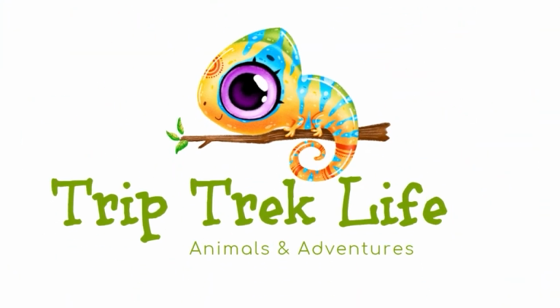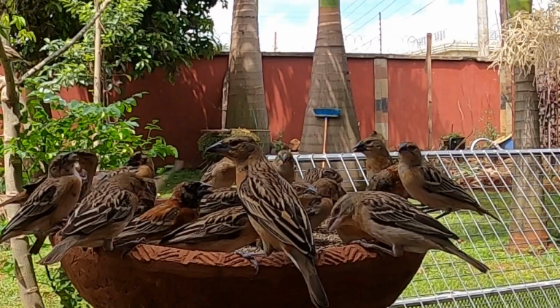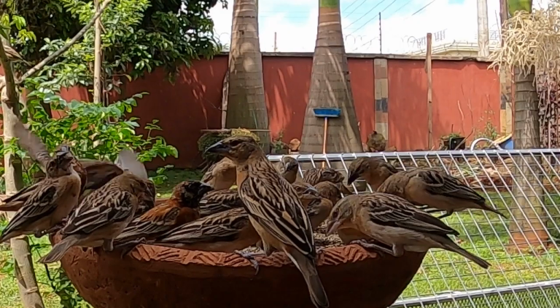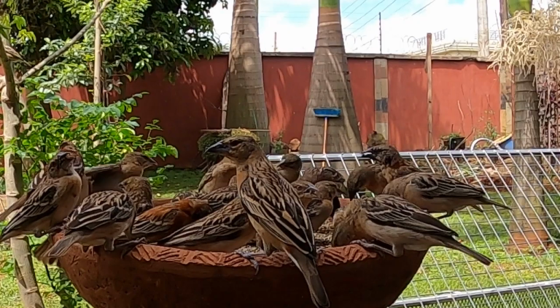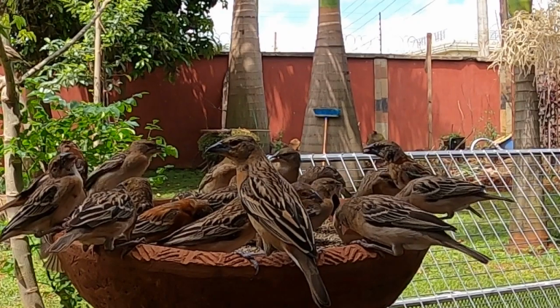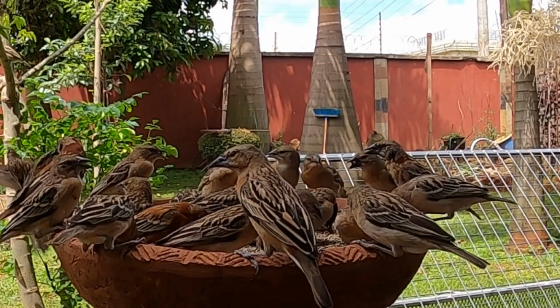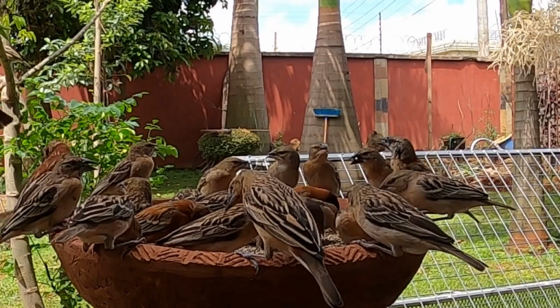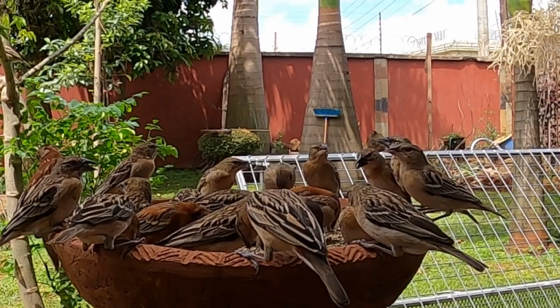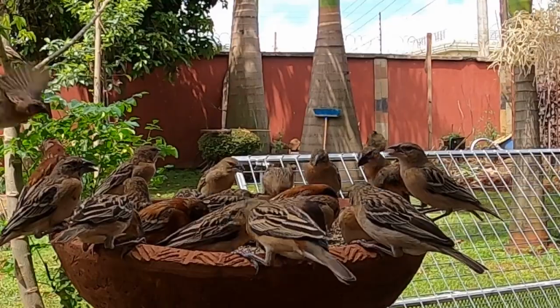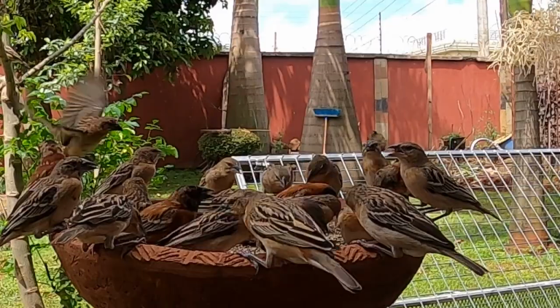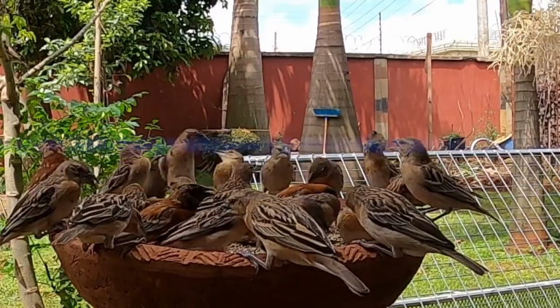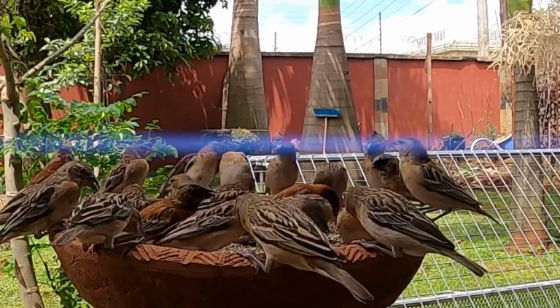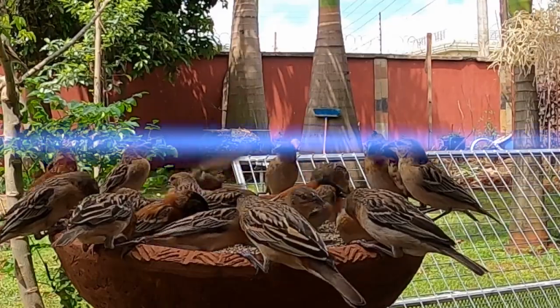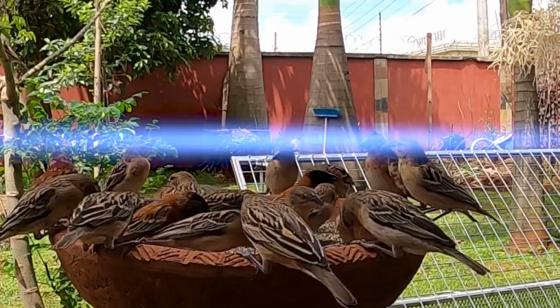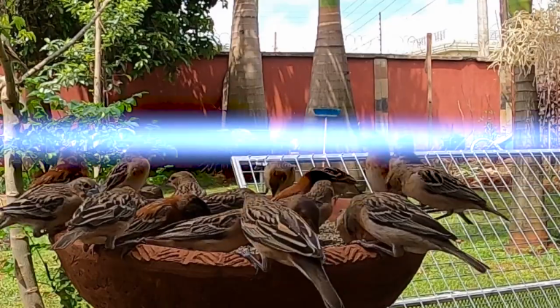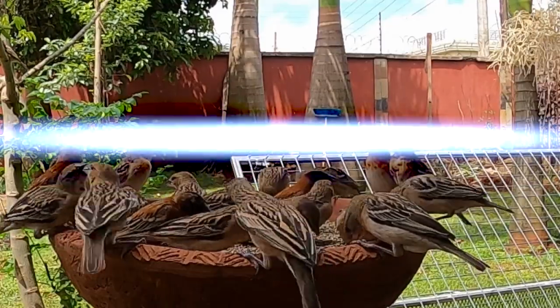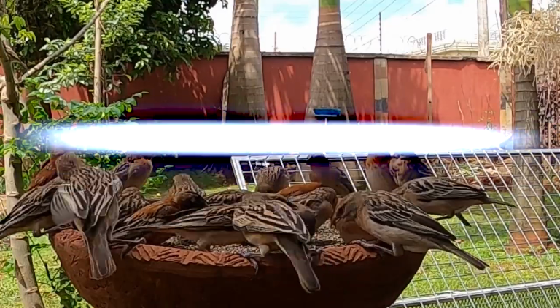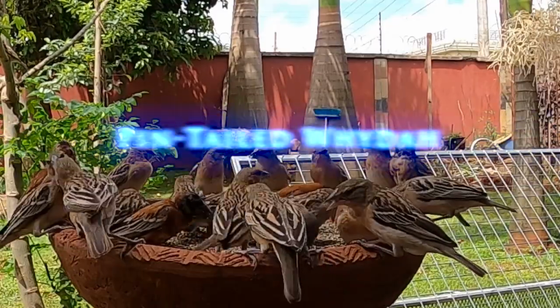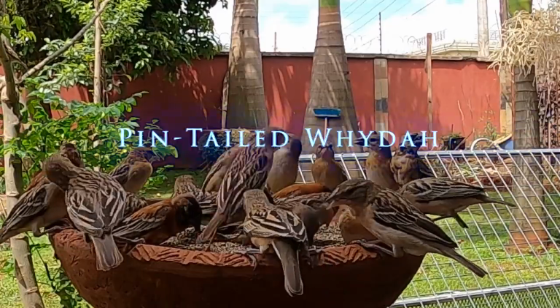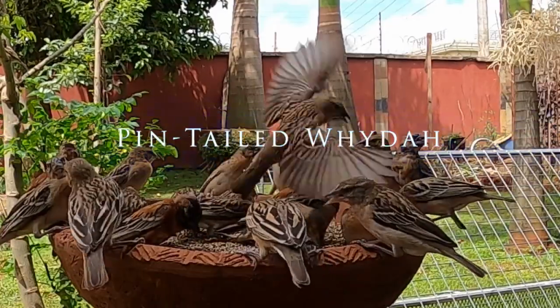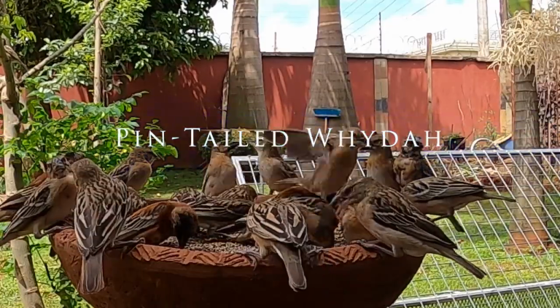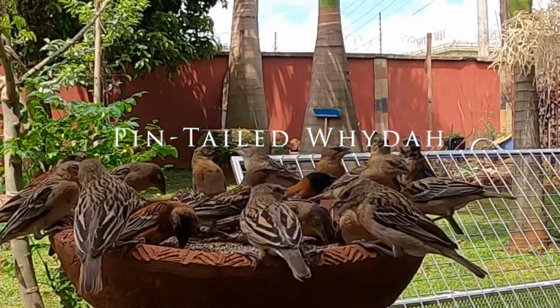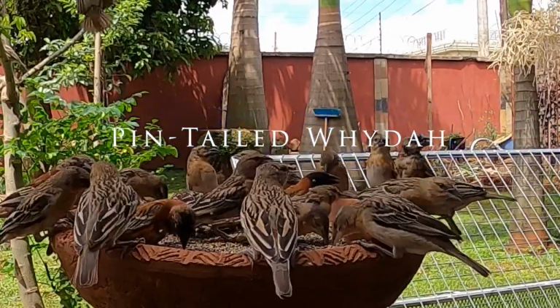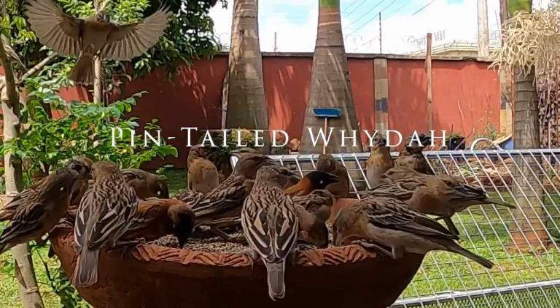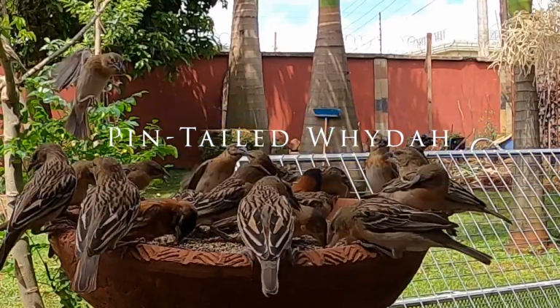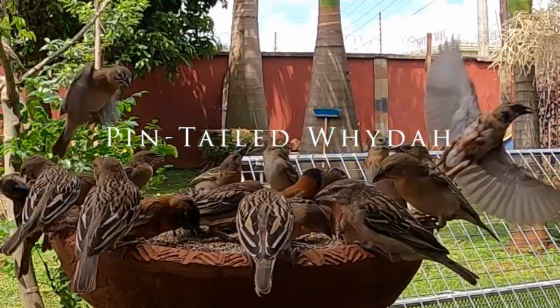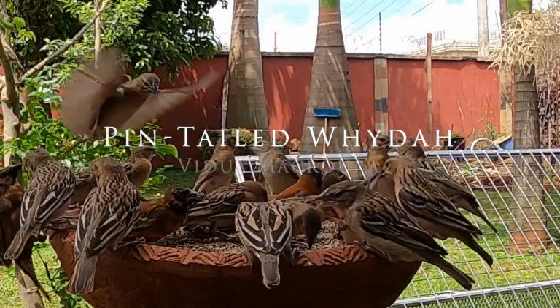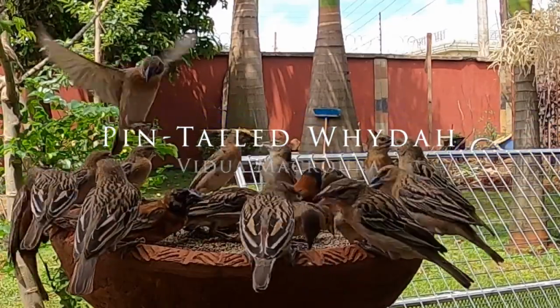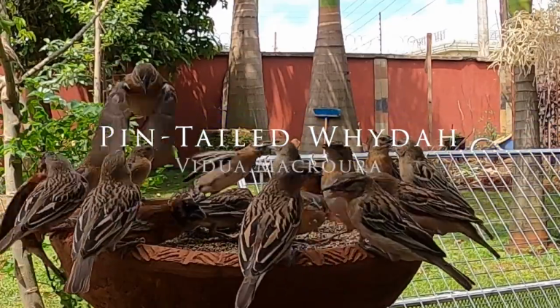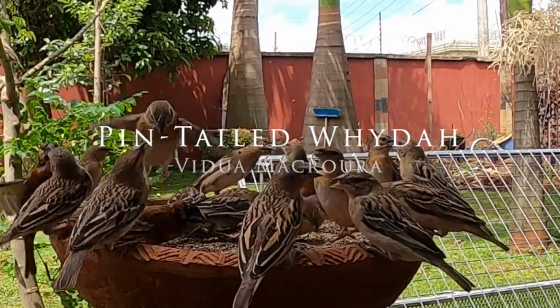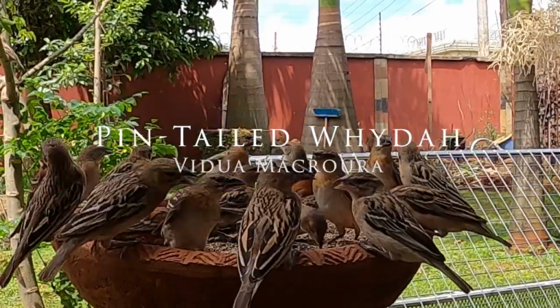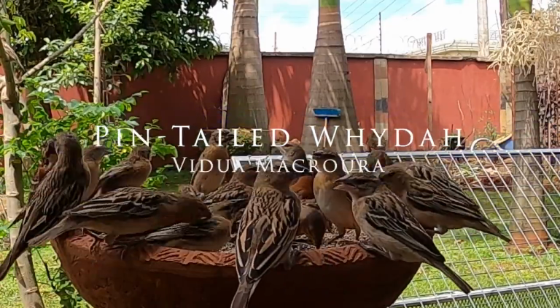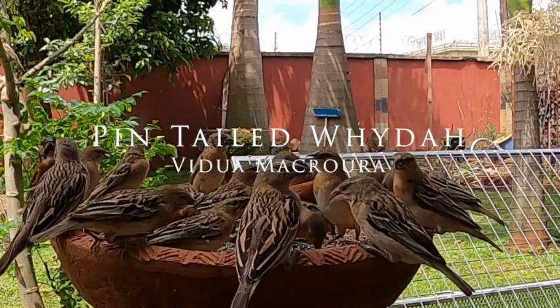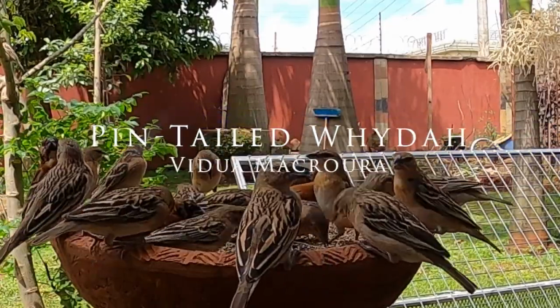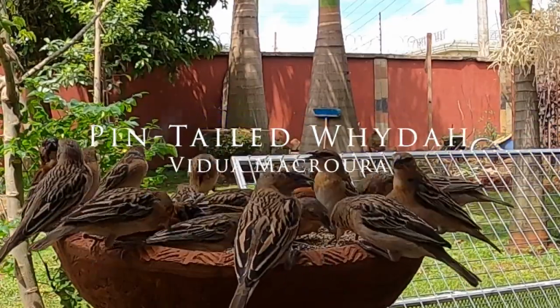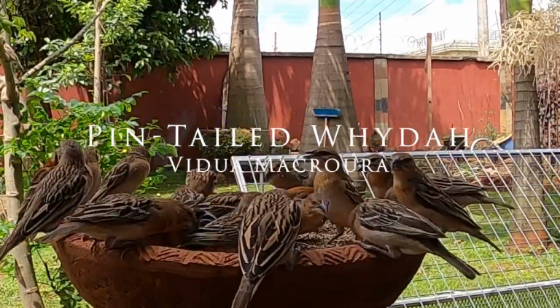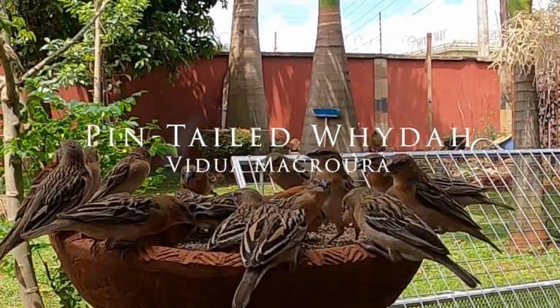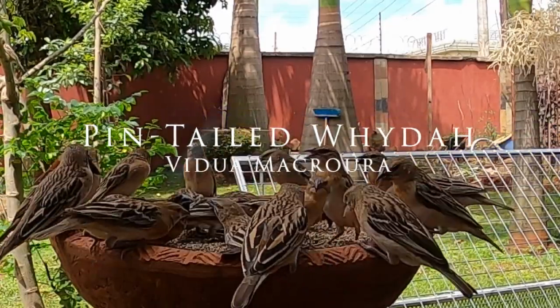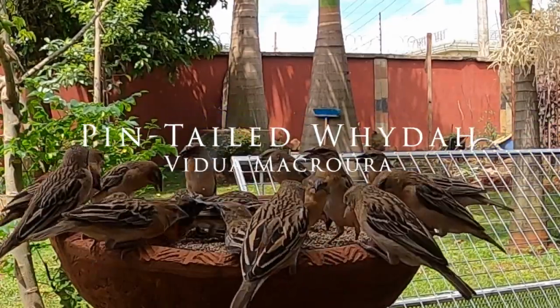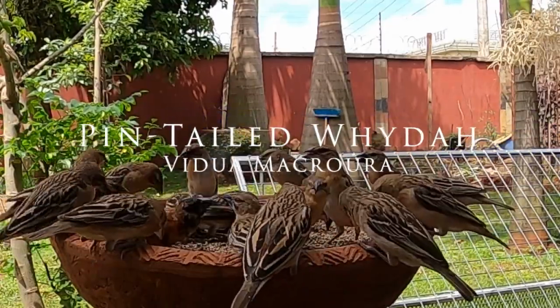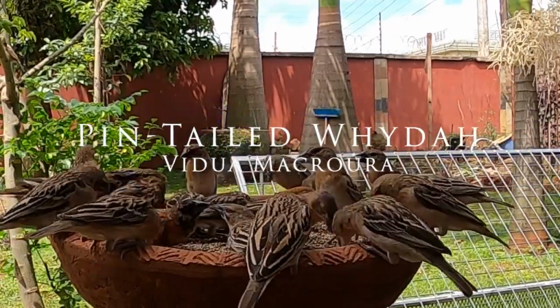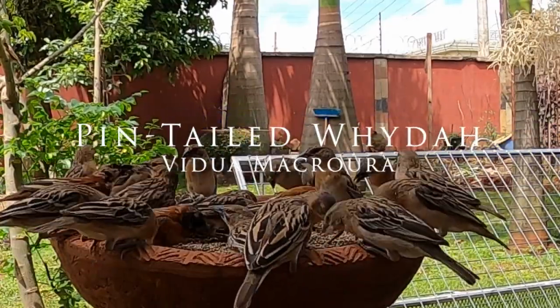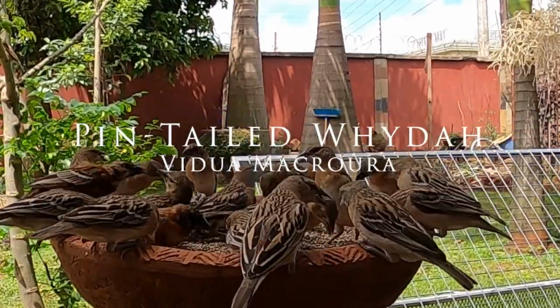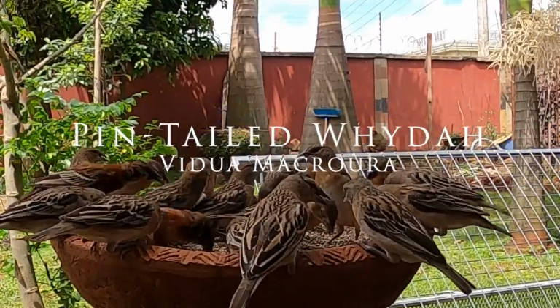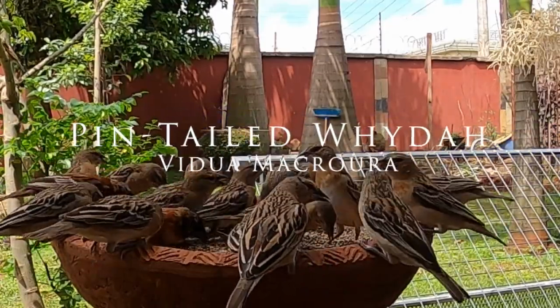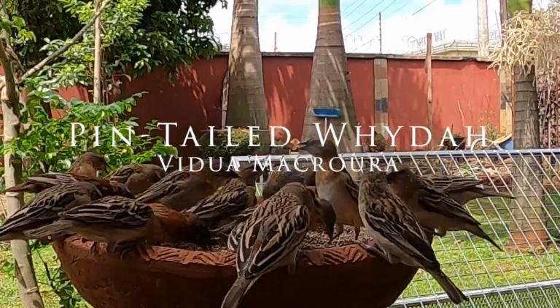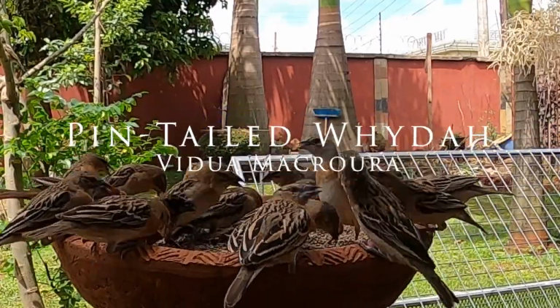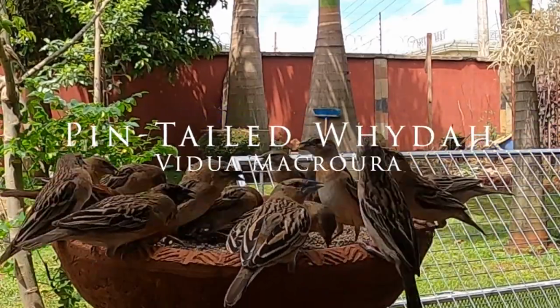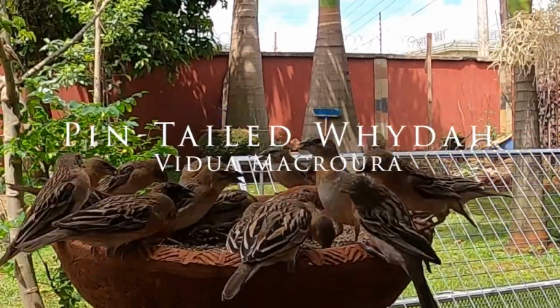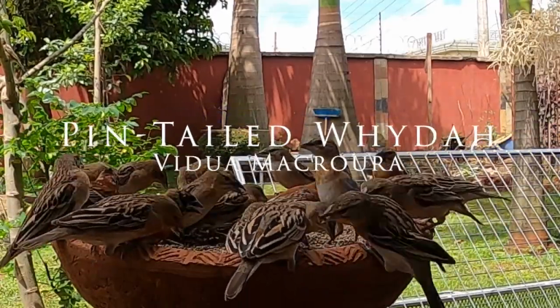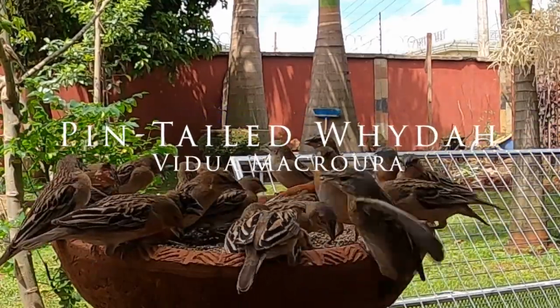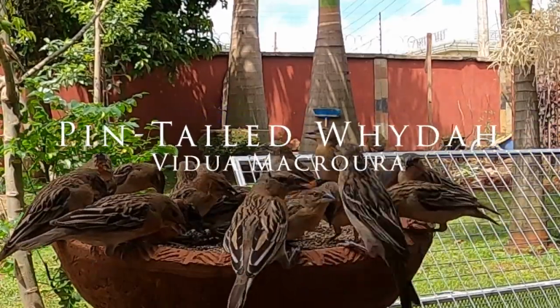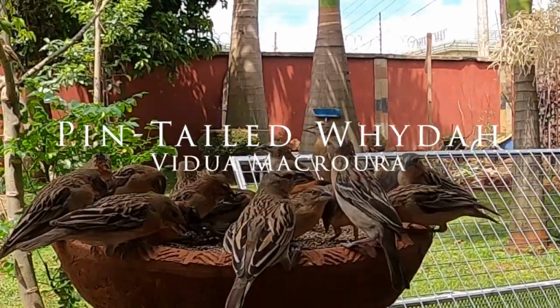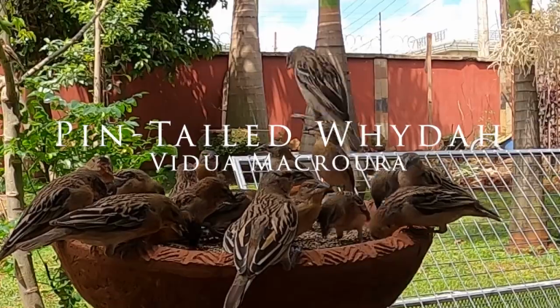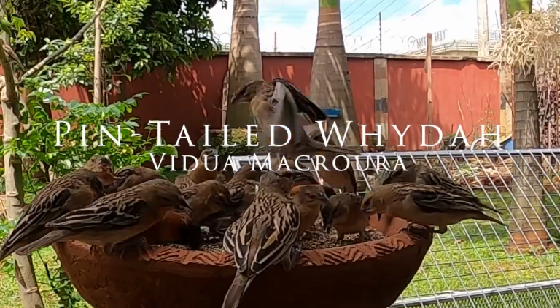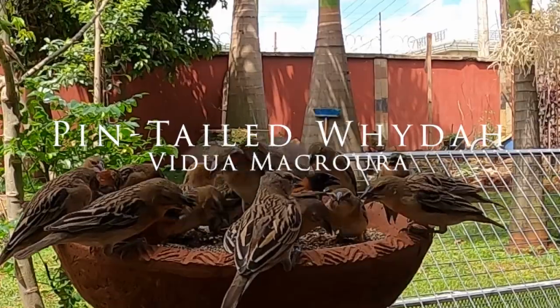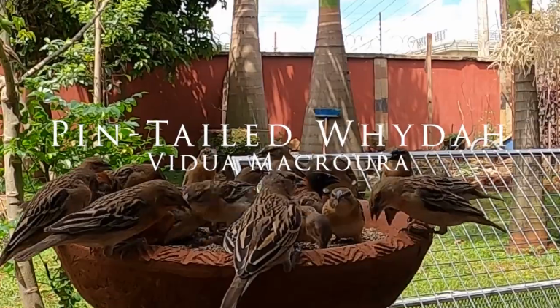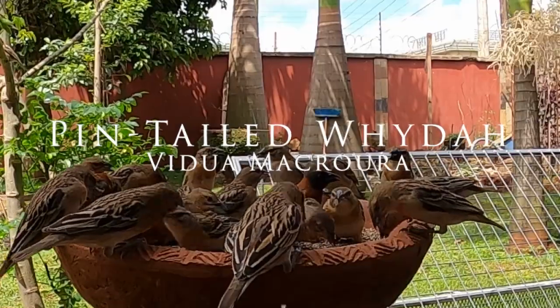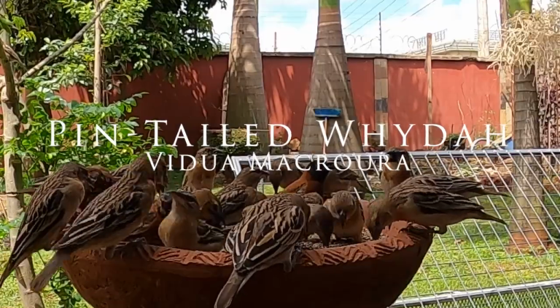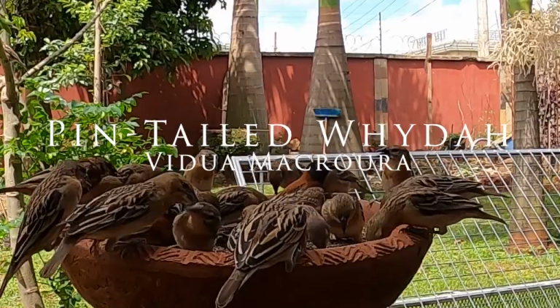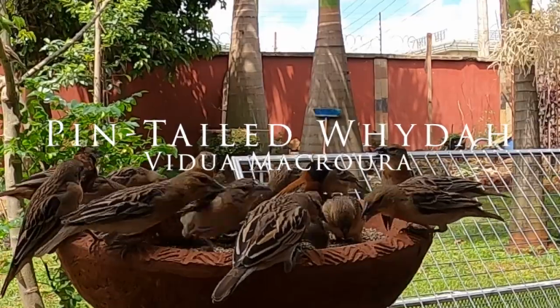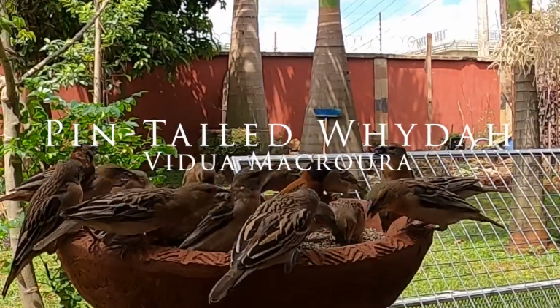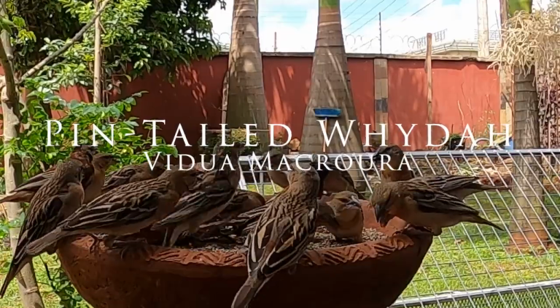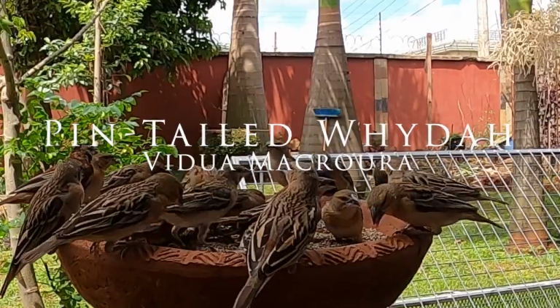These birds are called the pin-tailed whydah. The brown birds, which are most of them, are actually the females and juveniles.